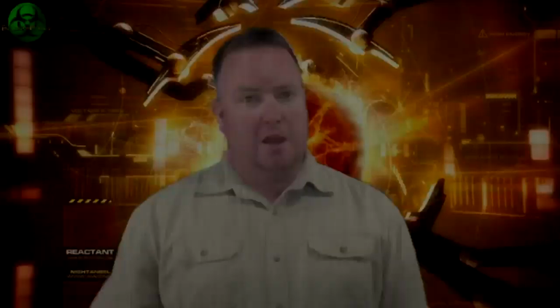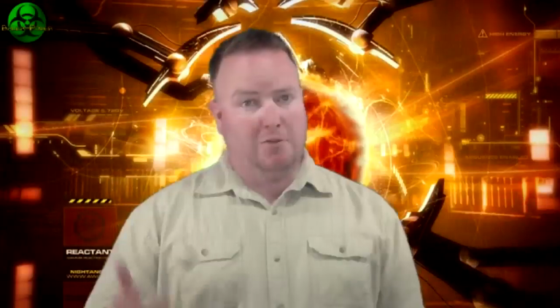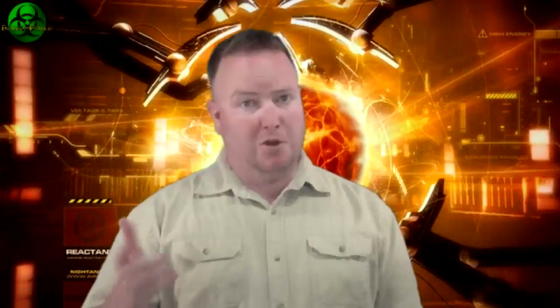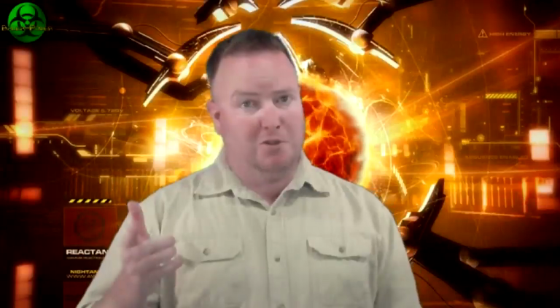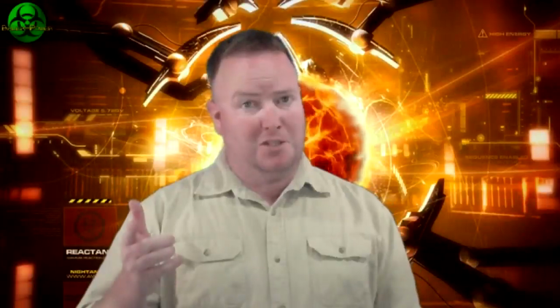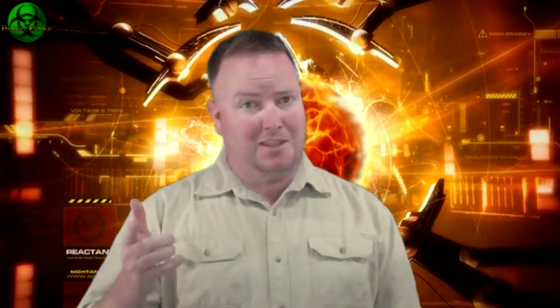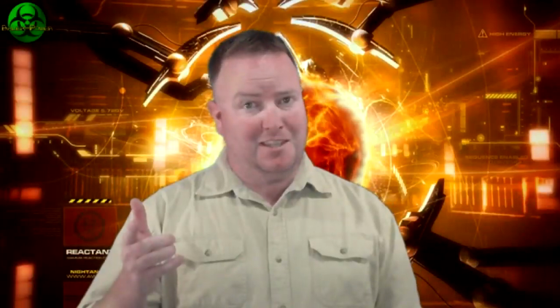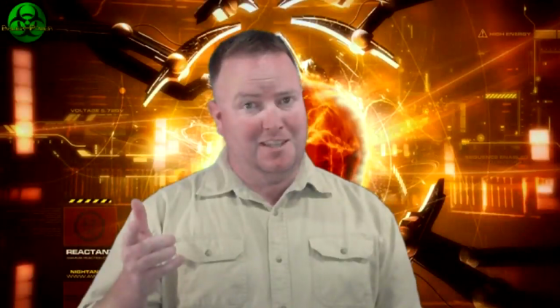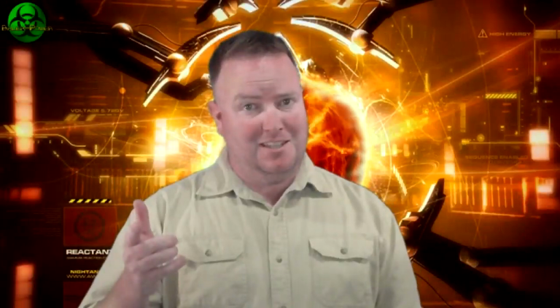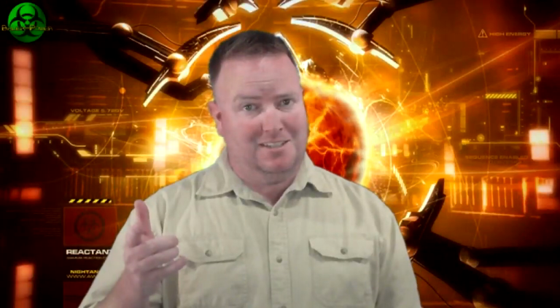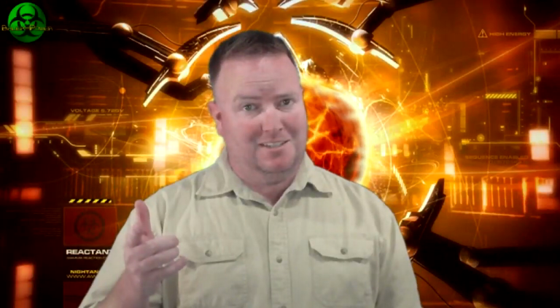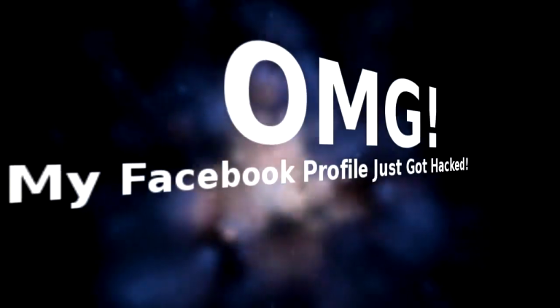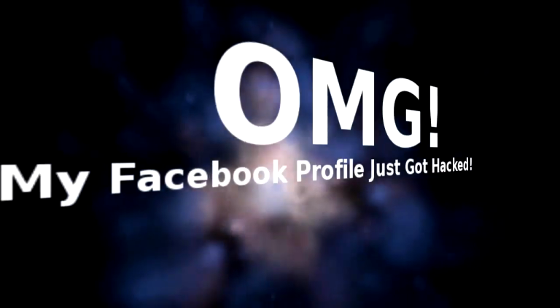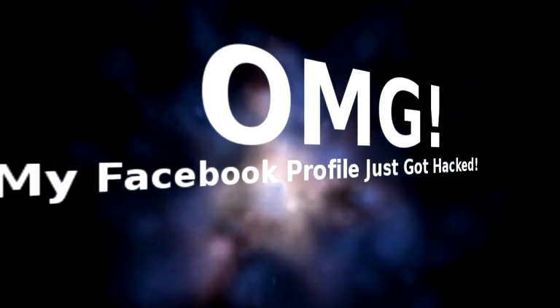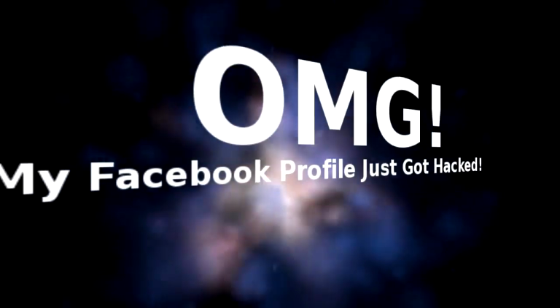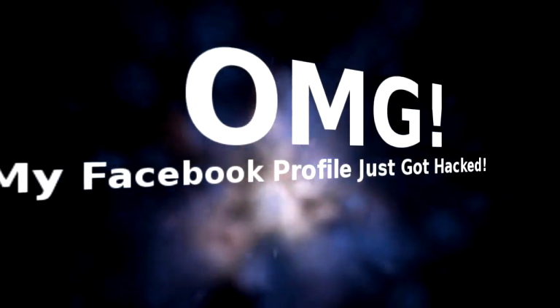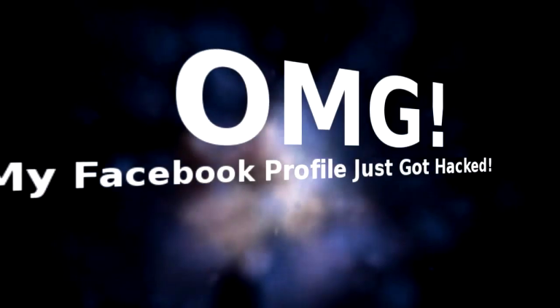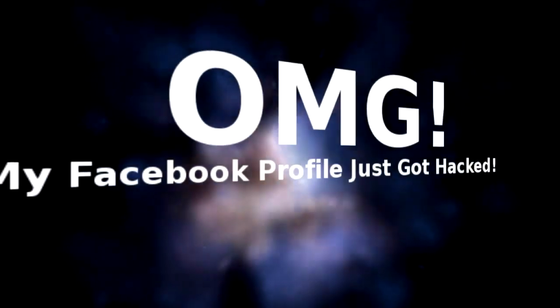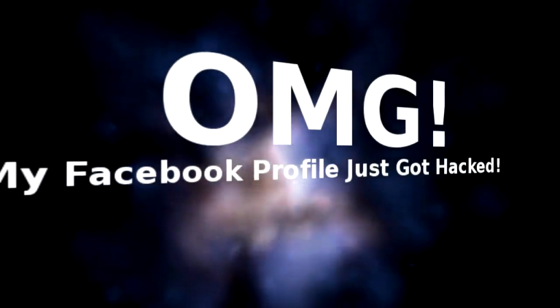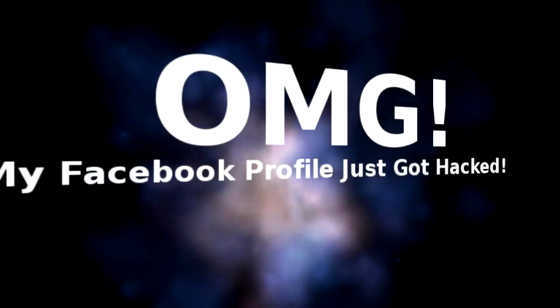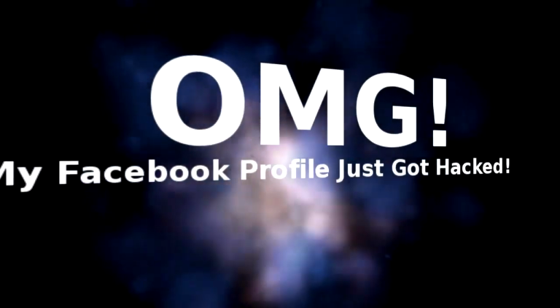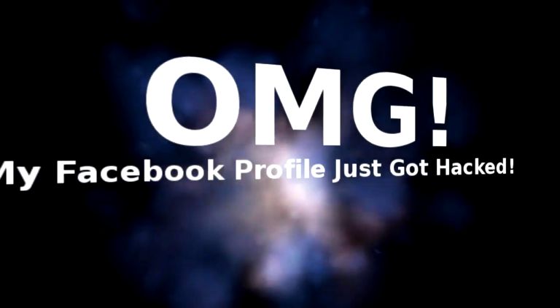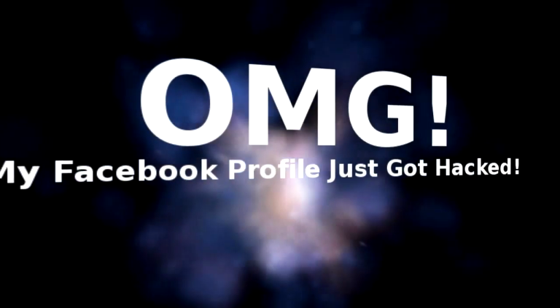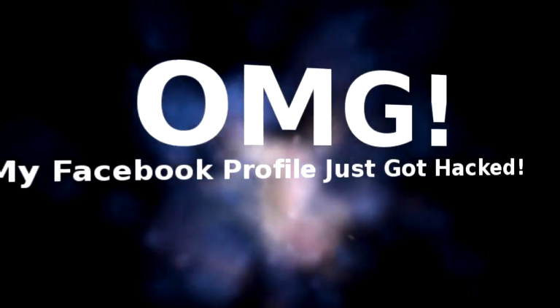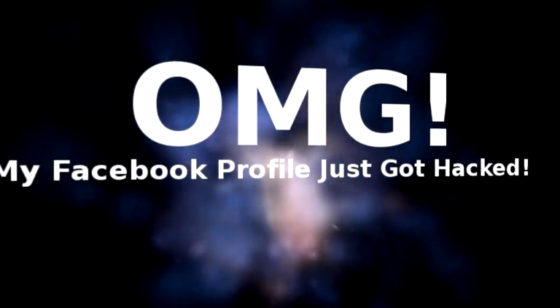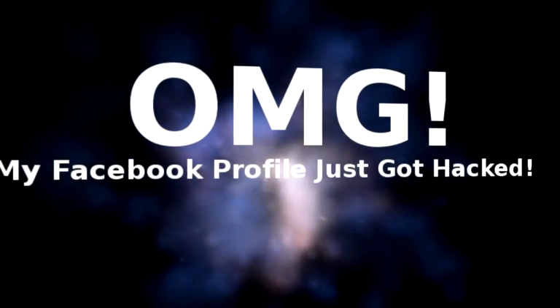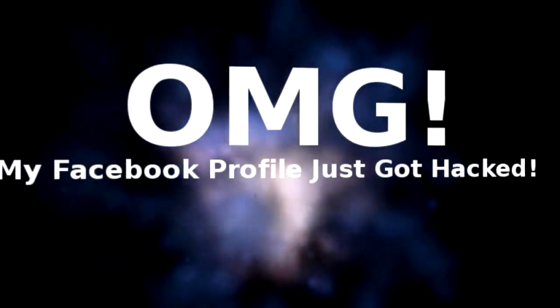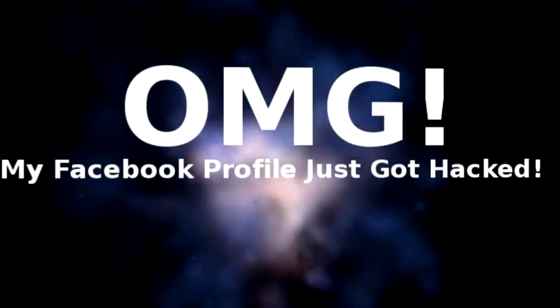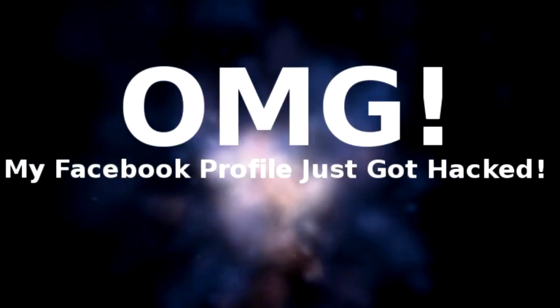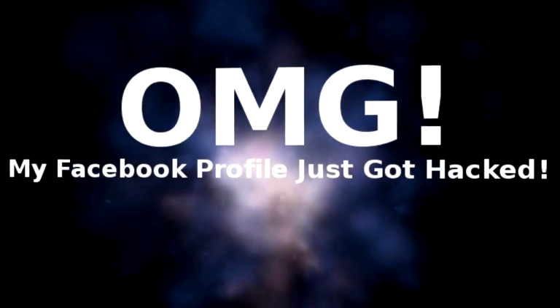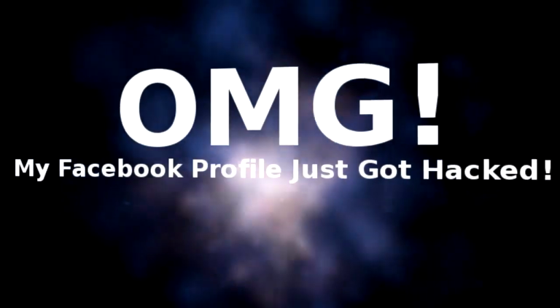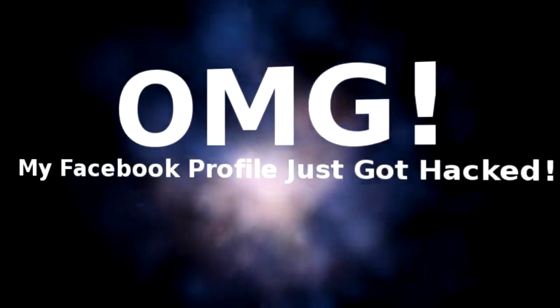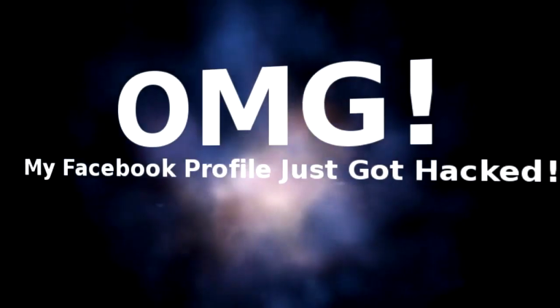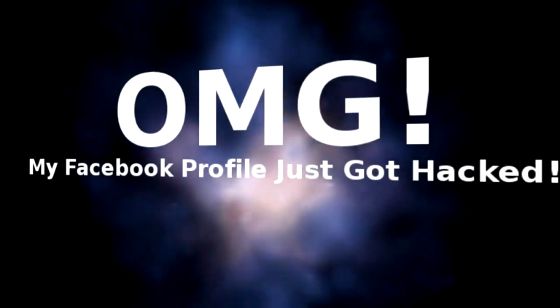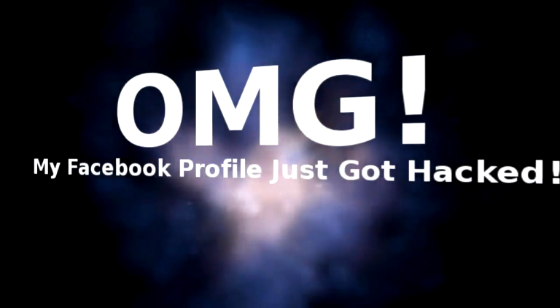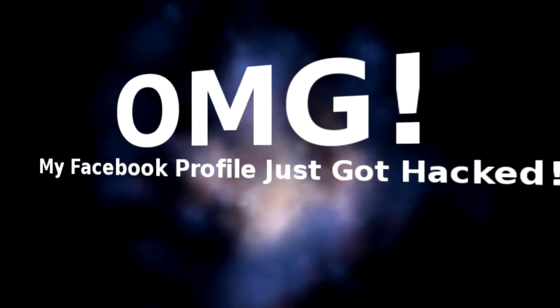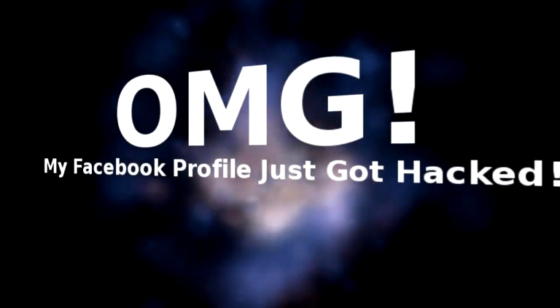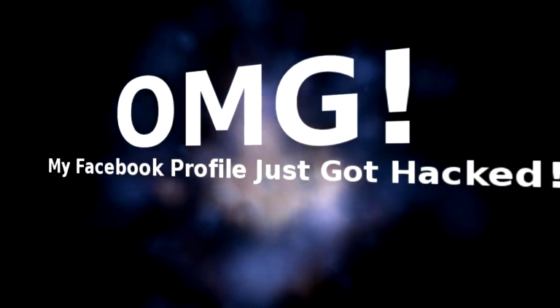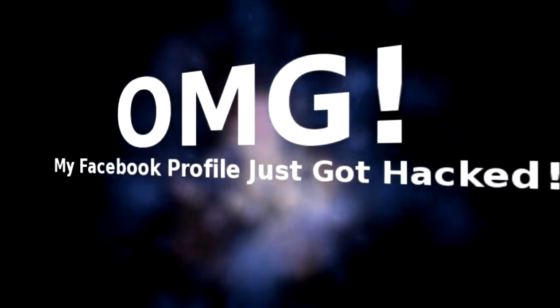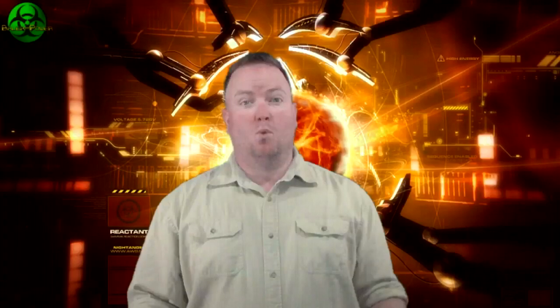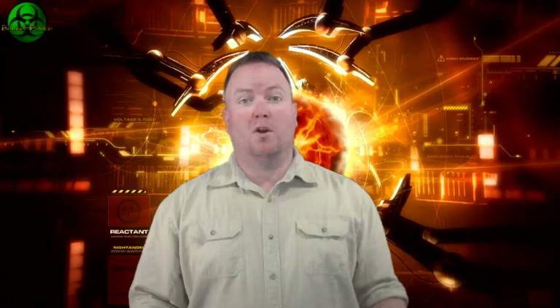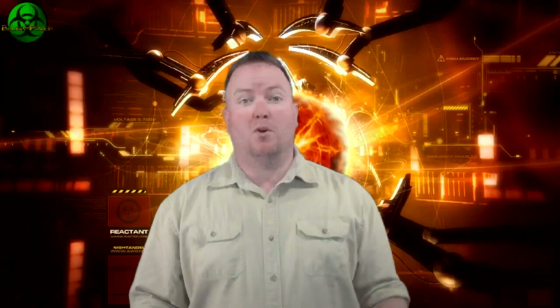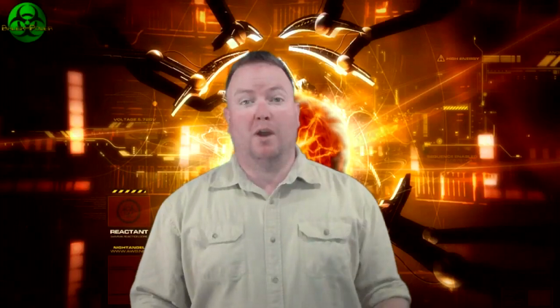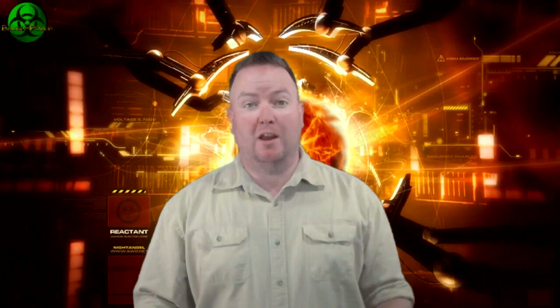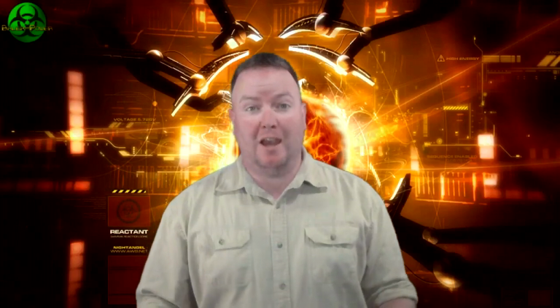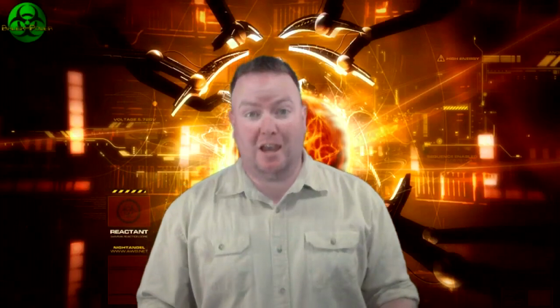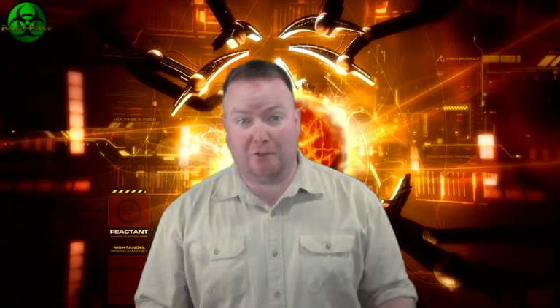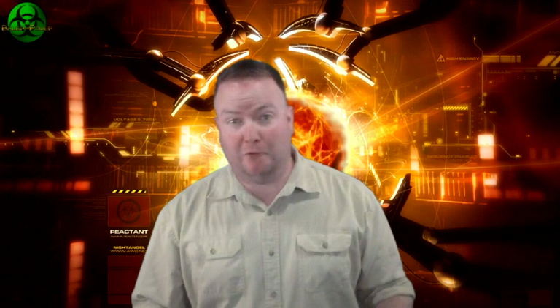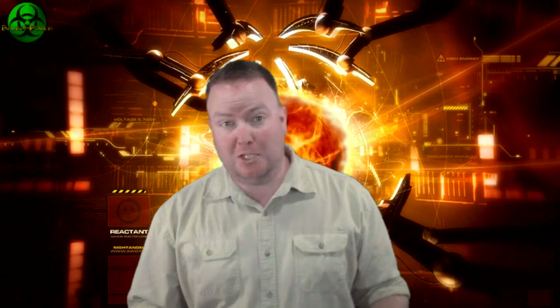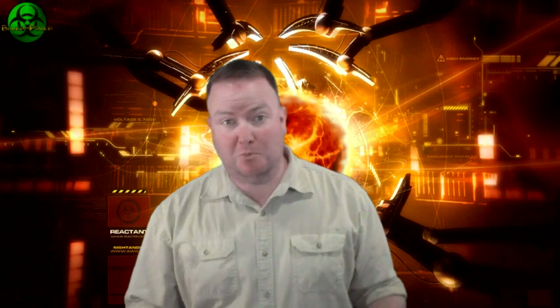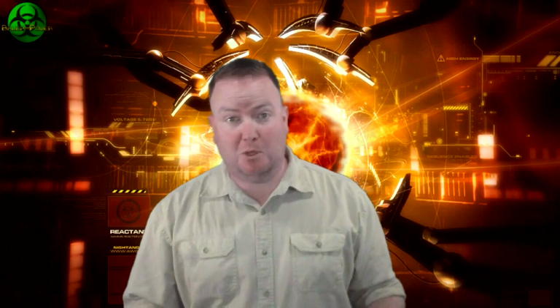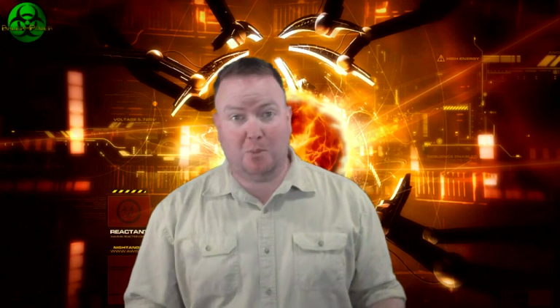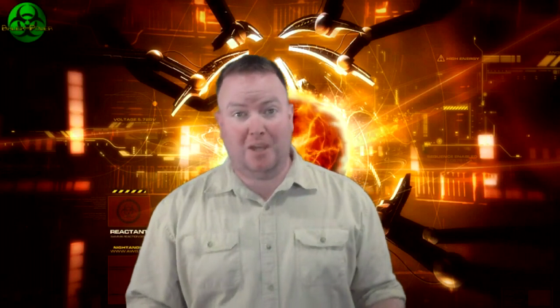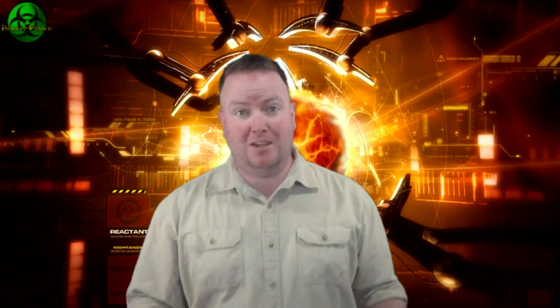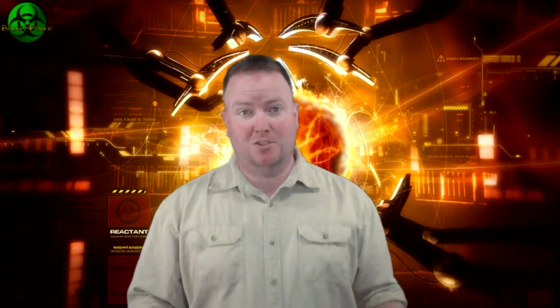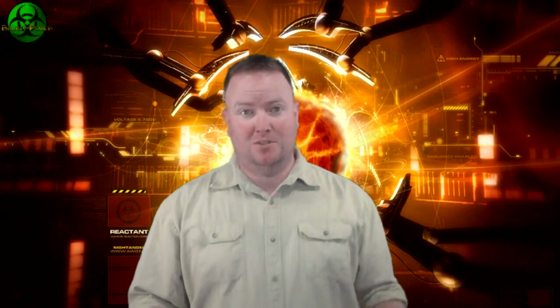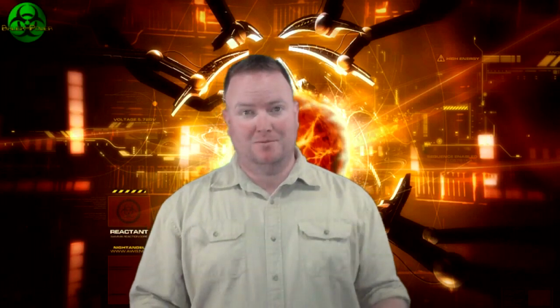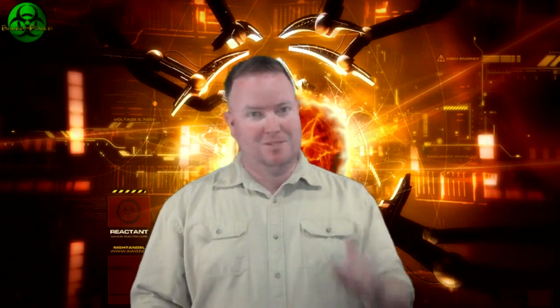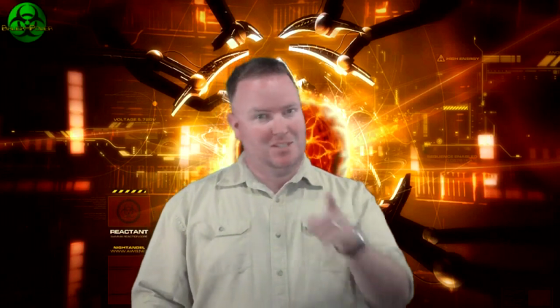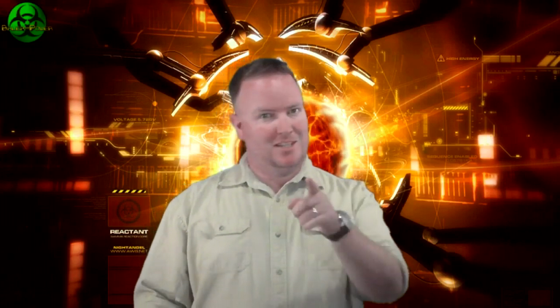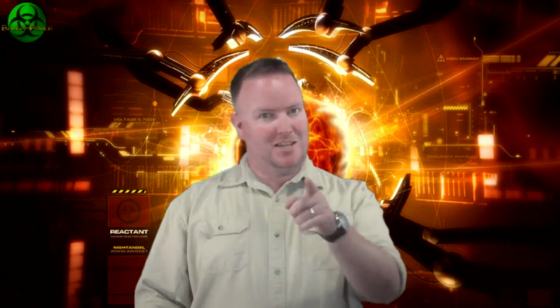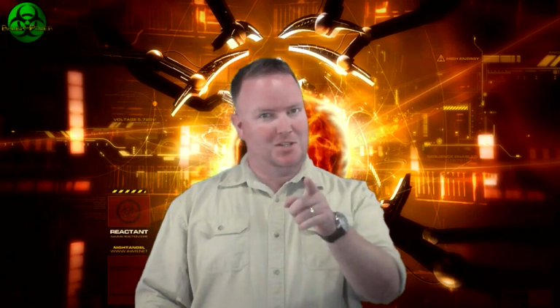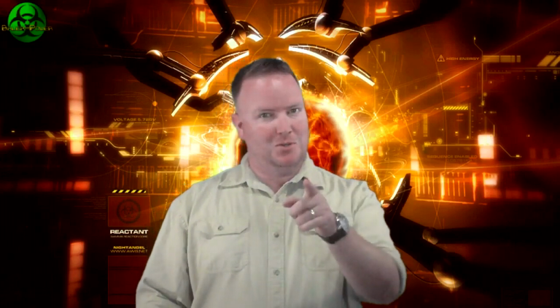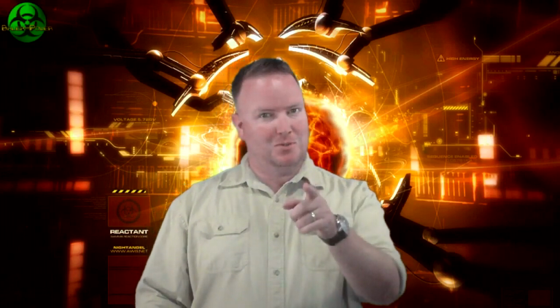Have you ever said this? OMG! My Facebook profile just got hacked! Want to know how to hack a Facebook page? Stay tuned.